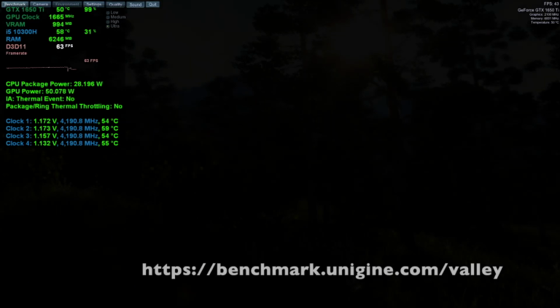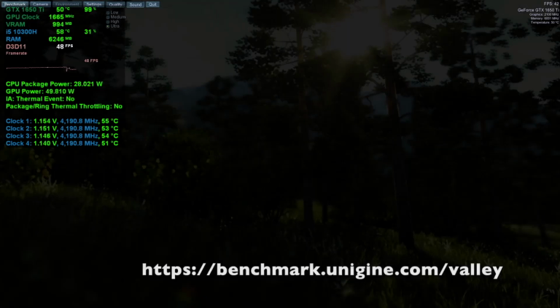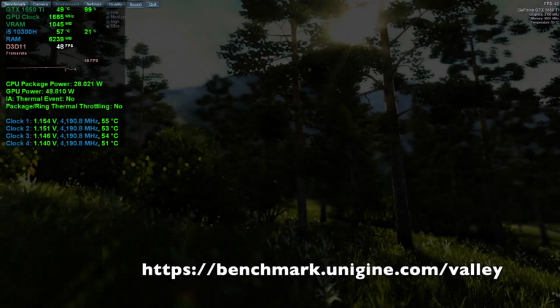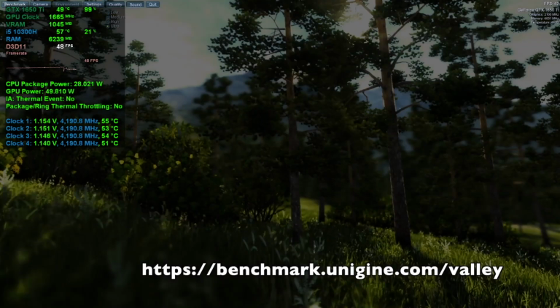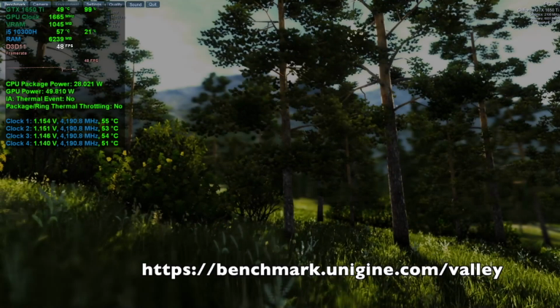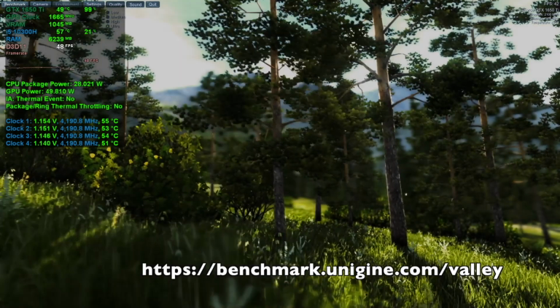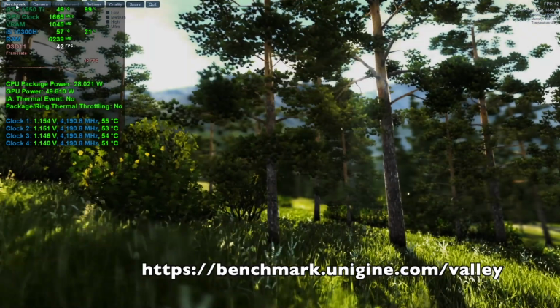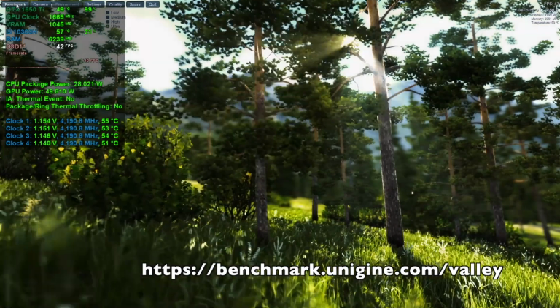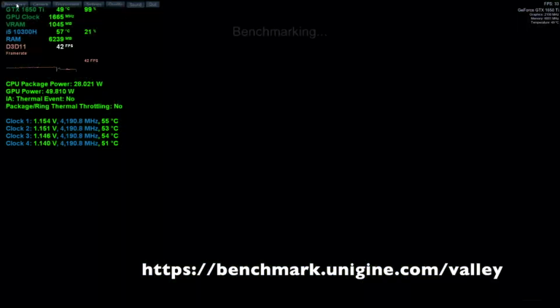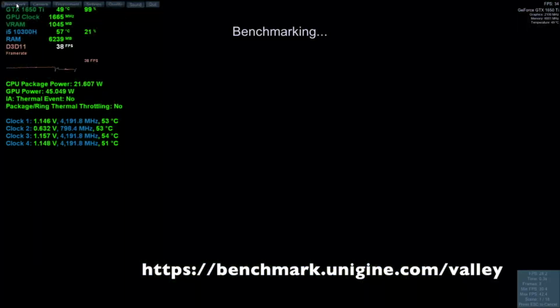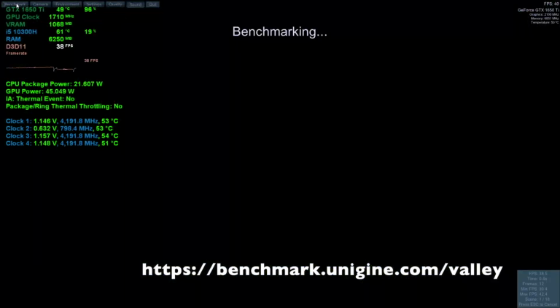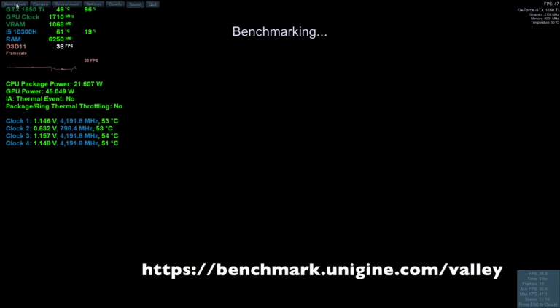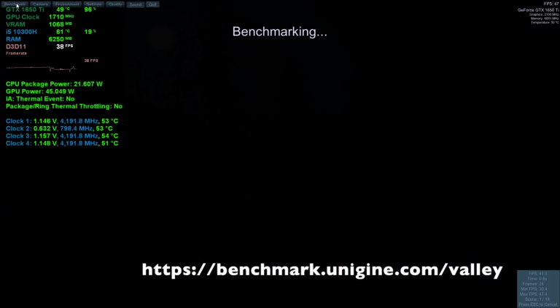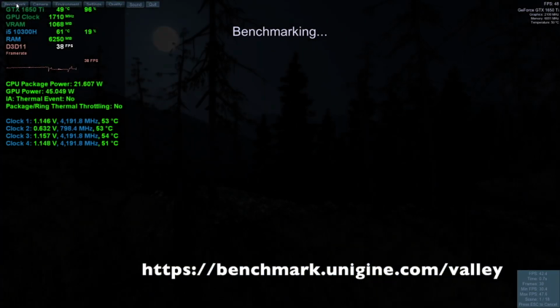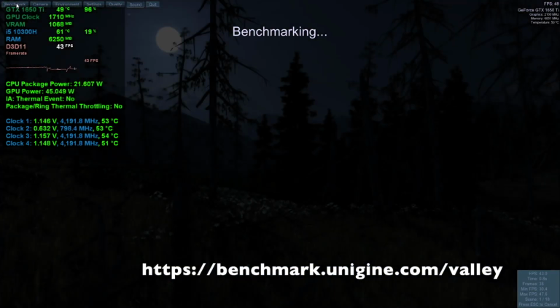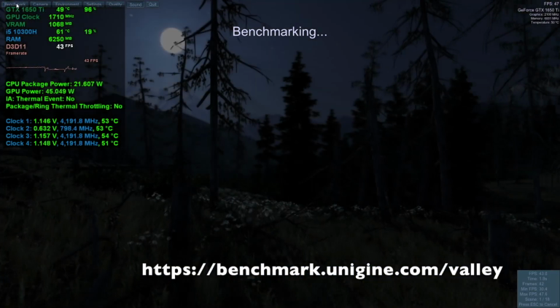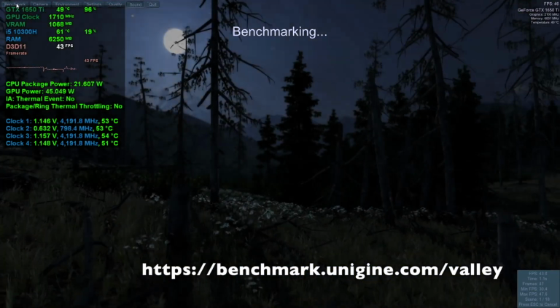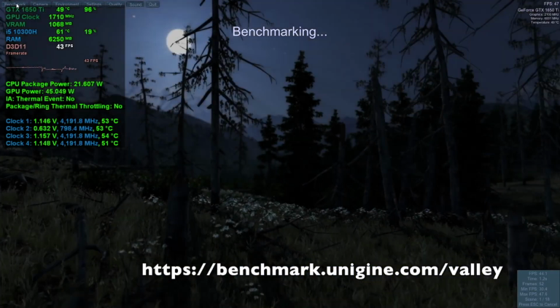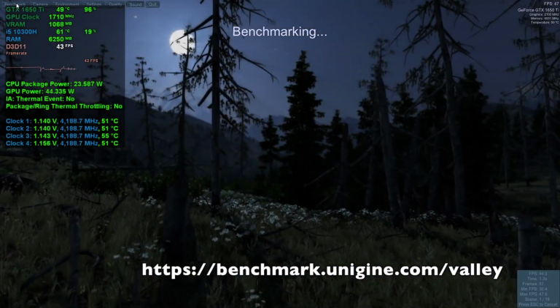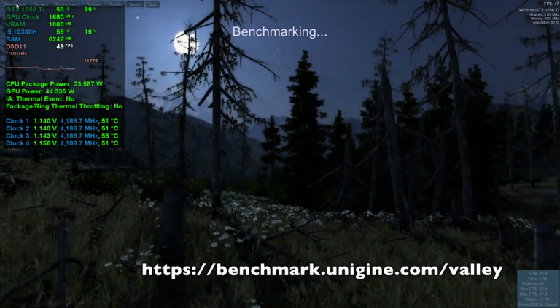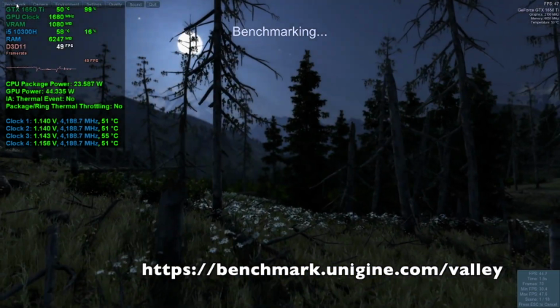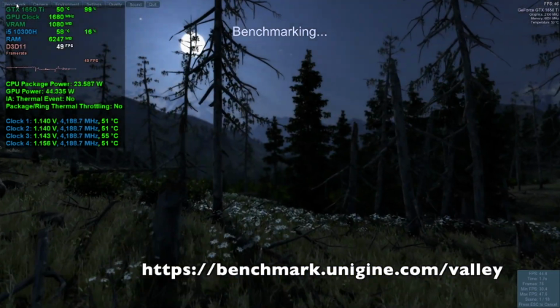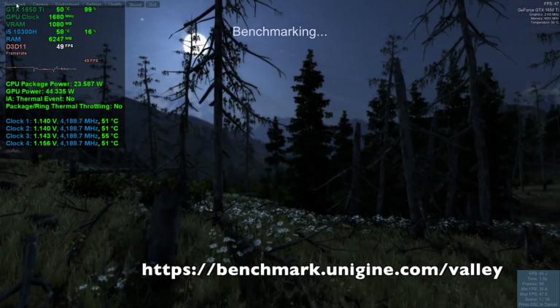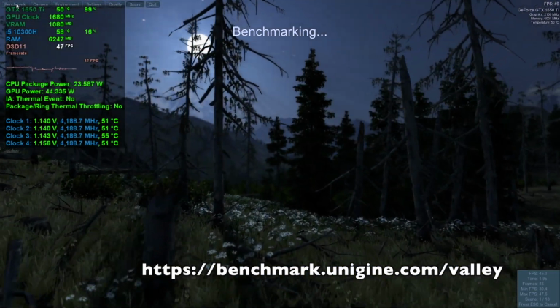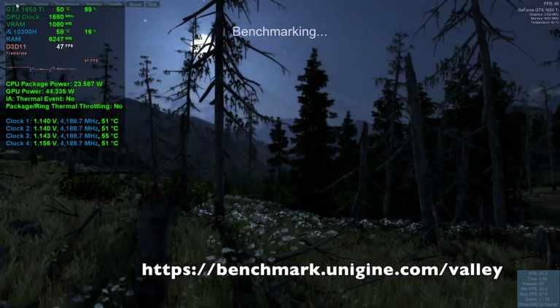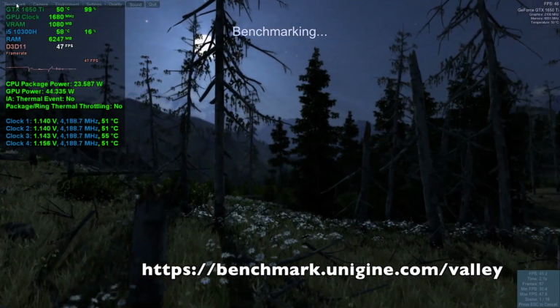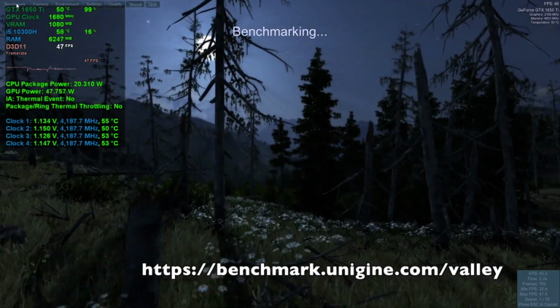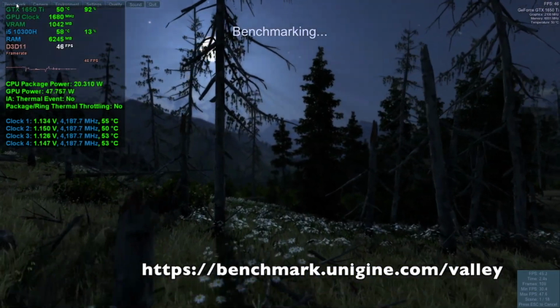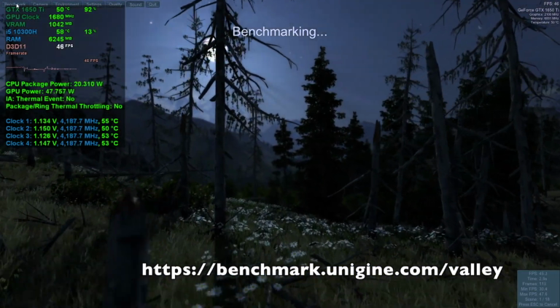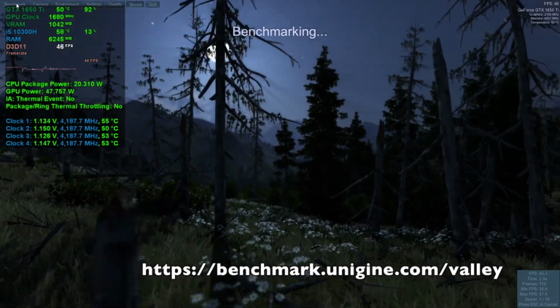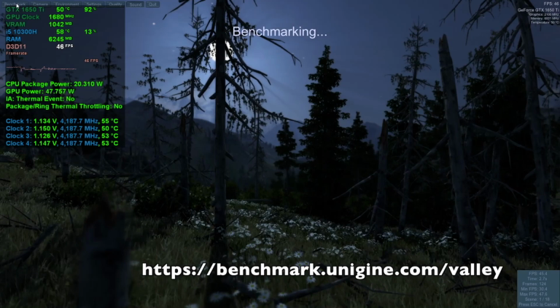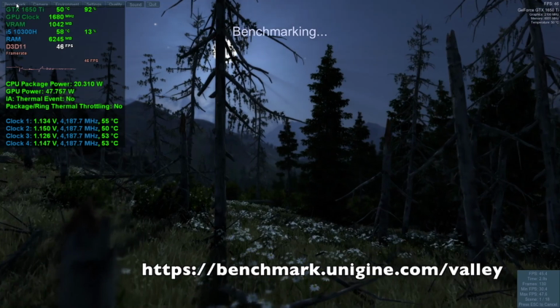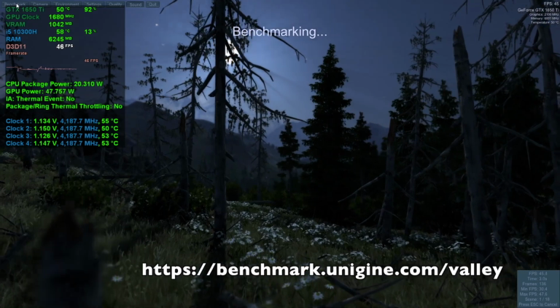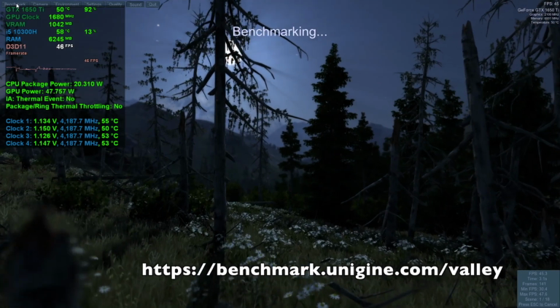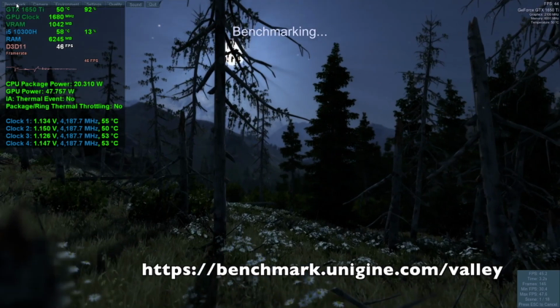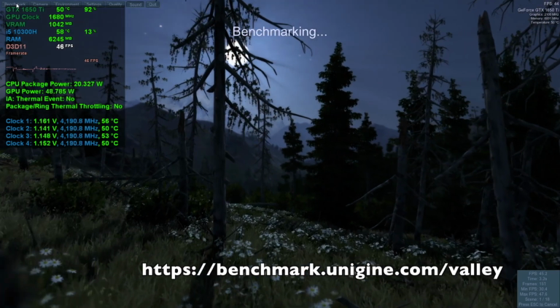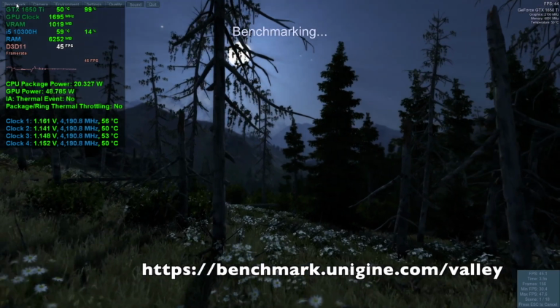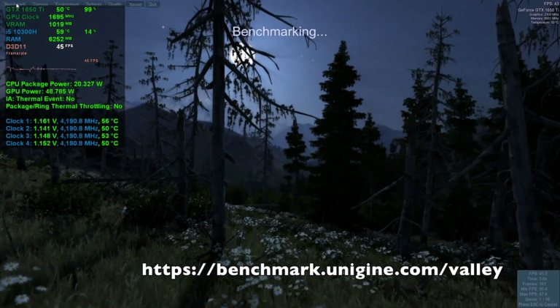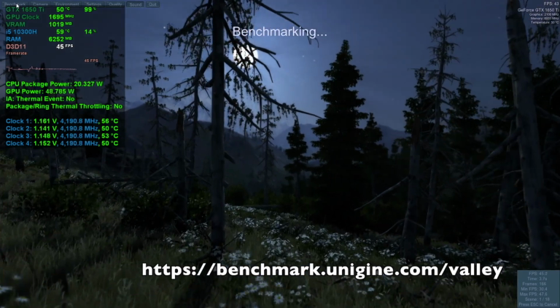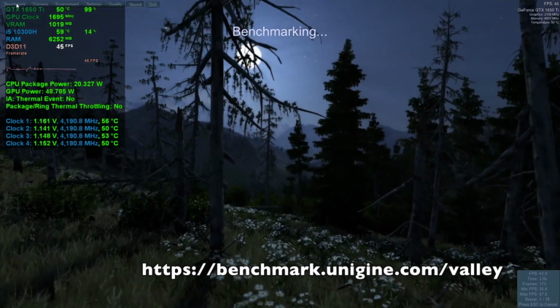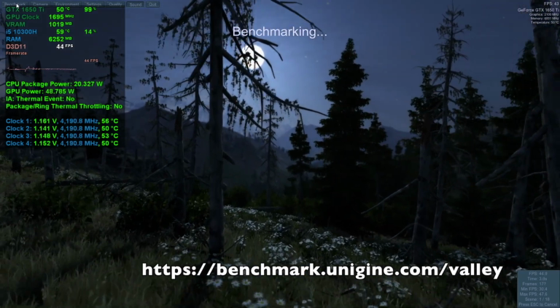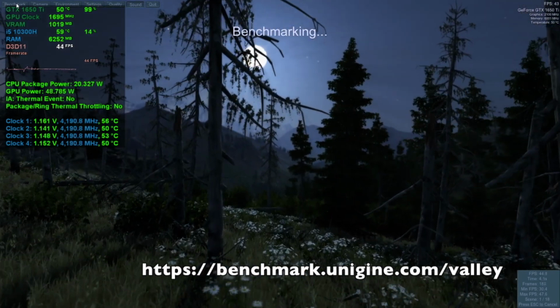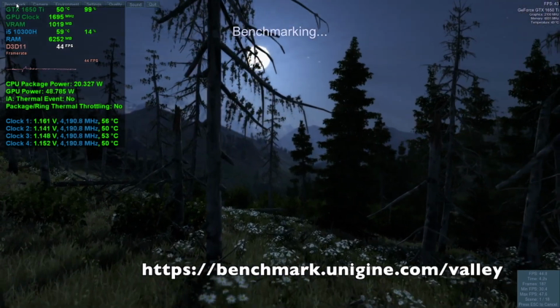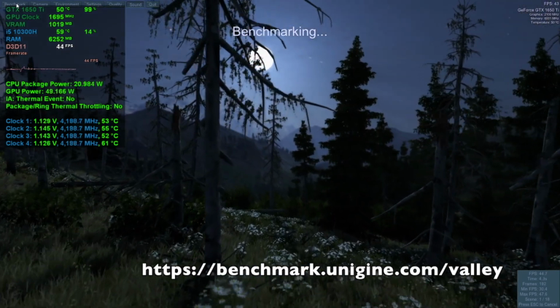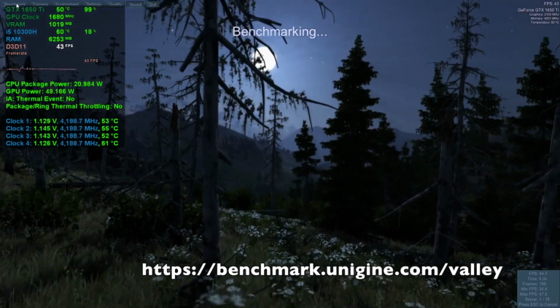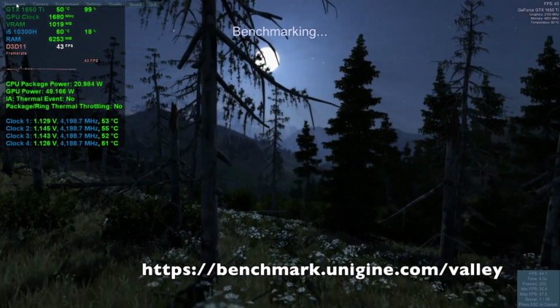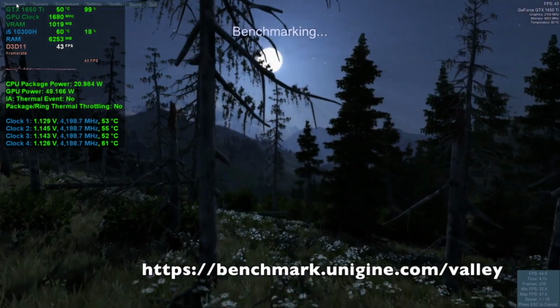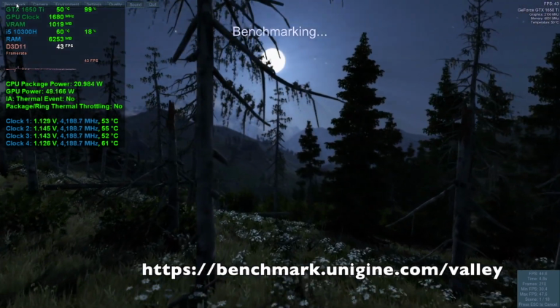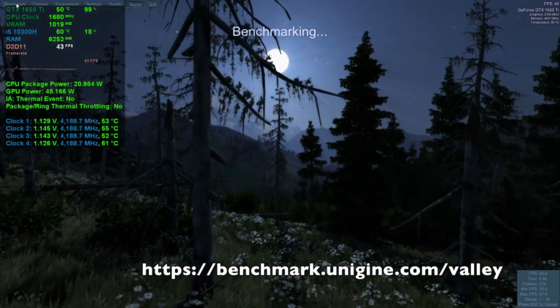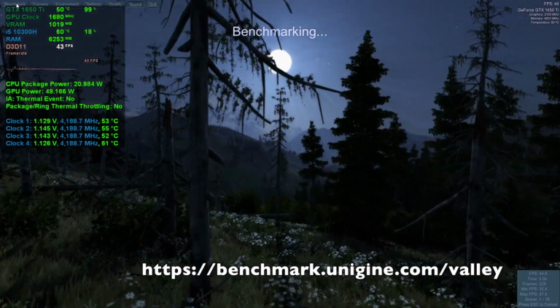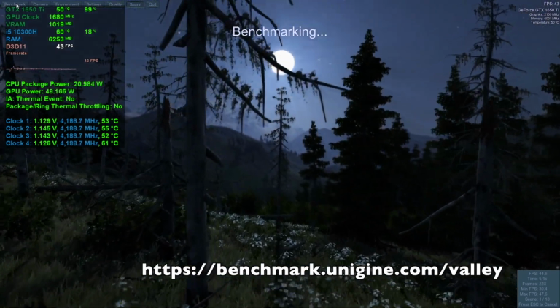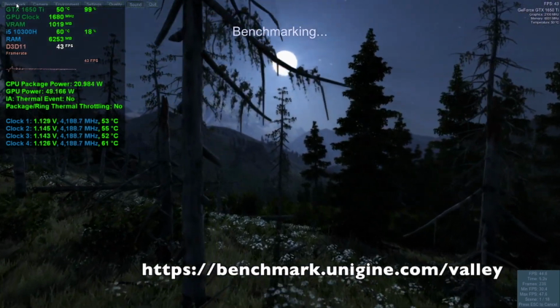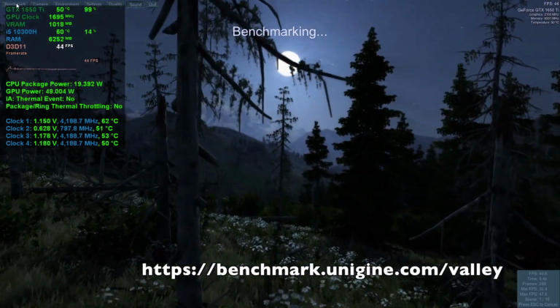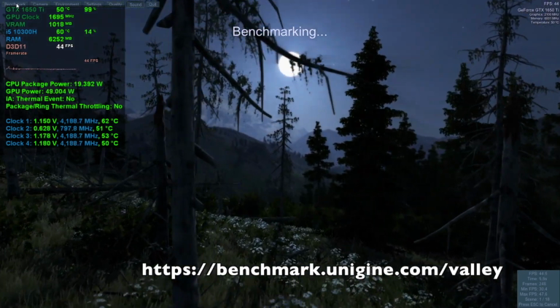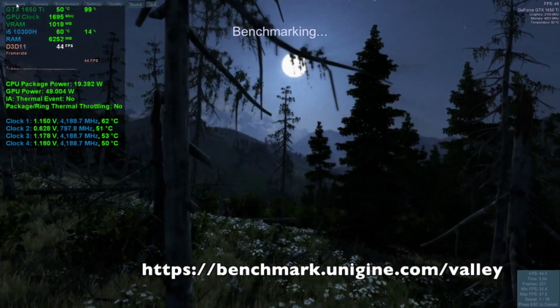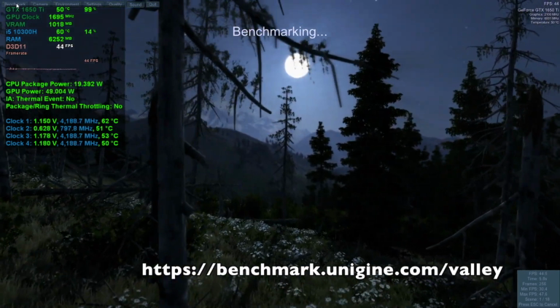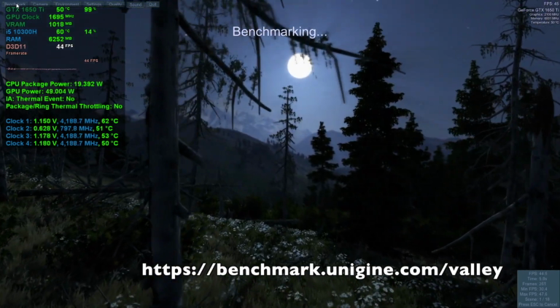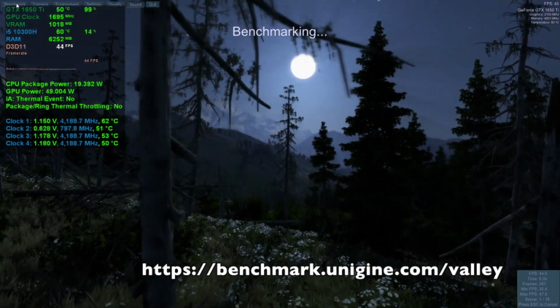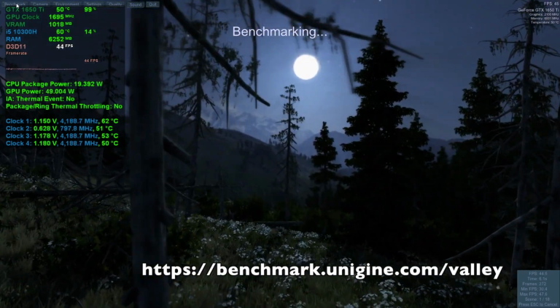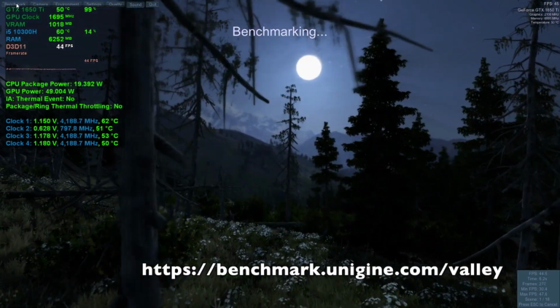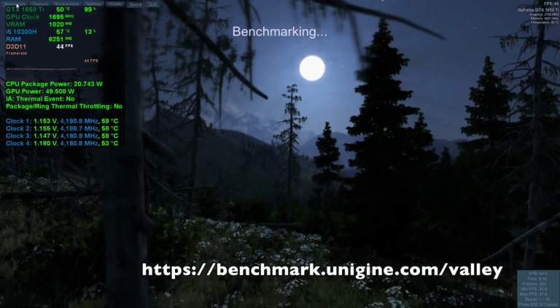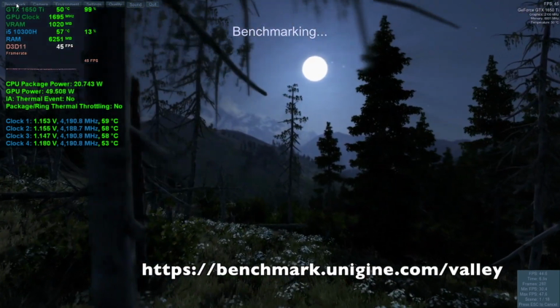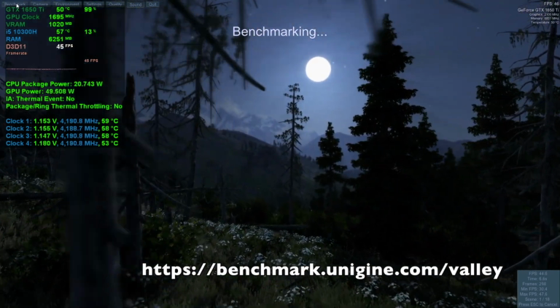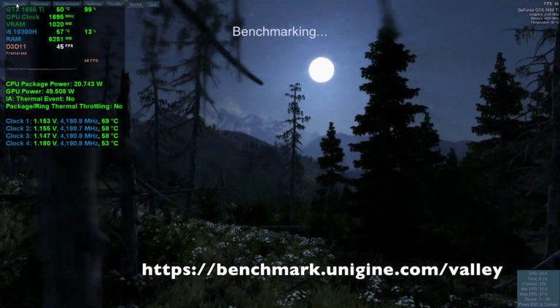This is the Valley benchmark using the Extreme preset. Both the CPU and GPU are running pretty cool and no throttling was detected.